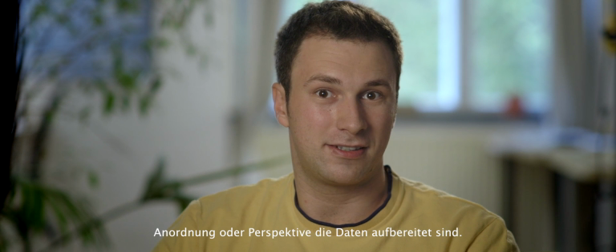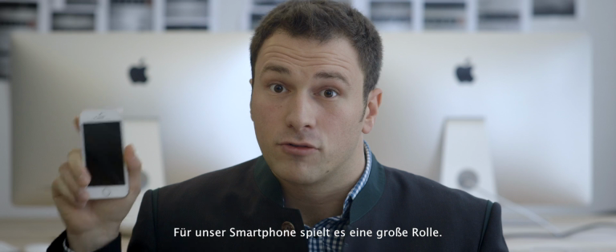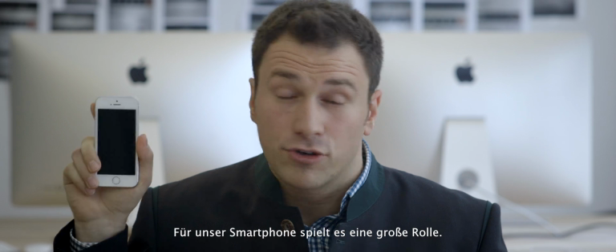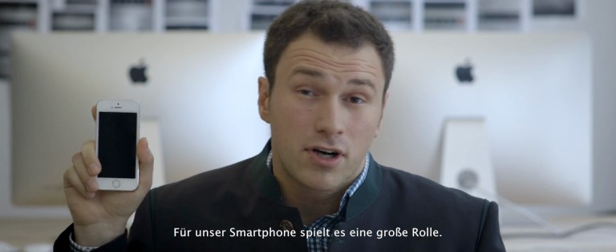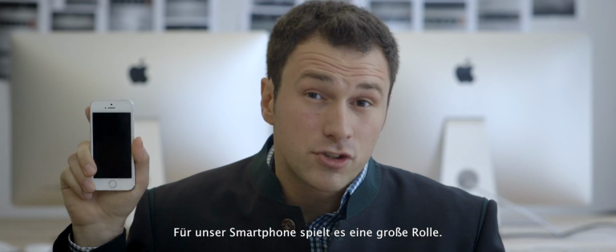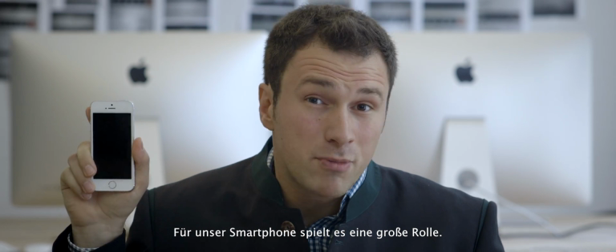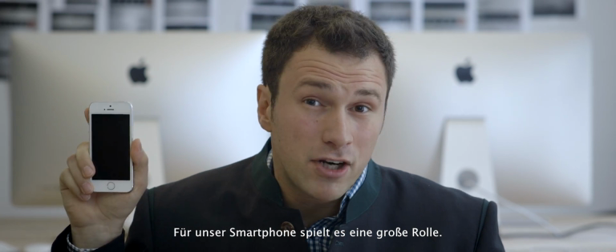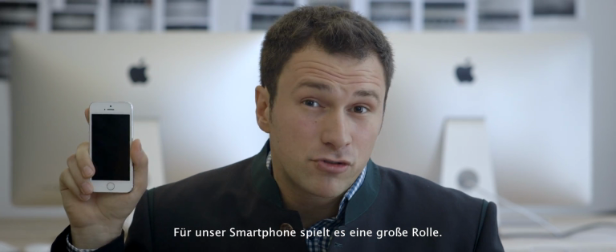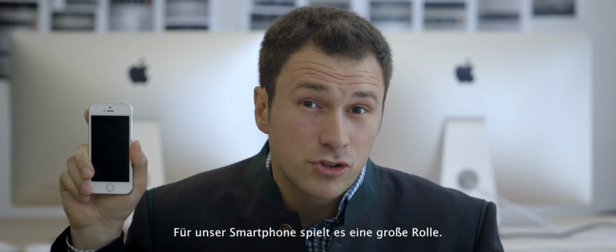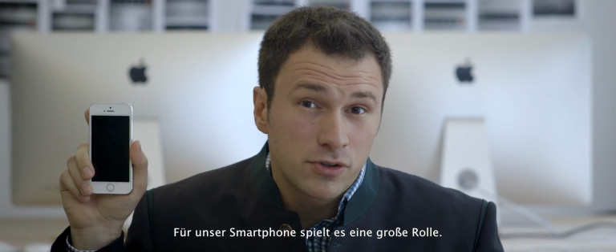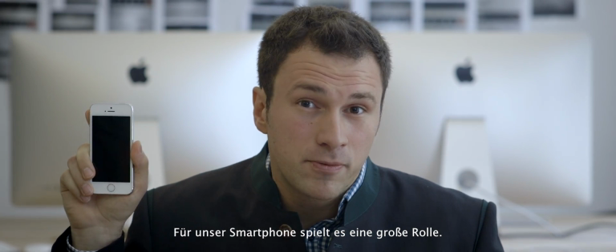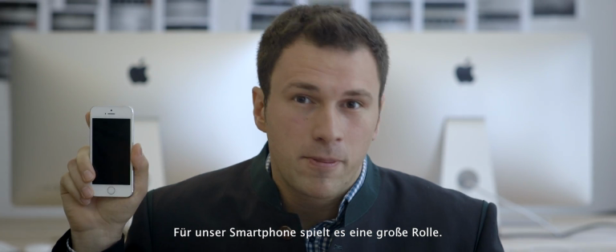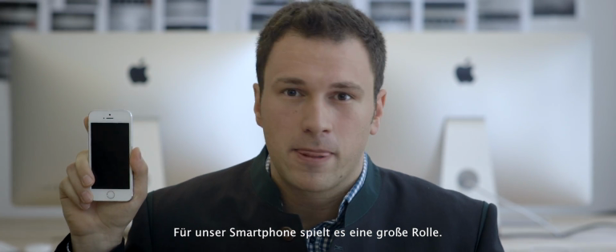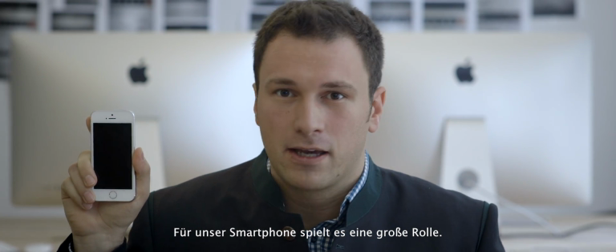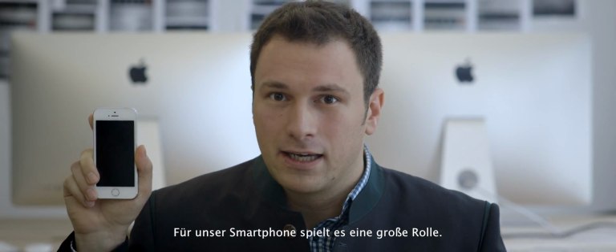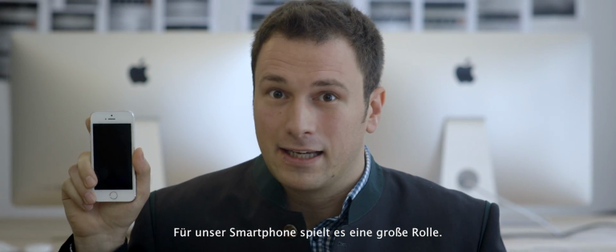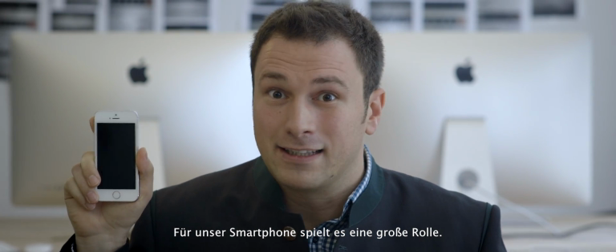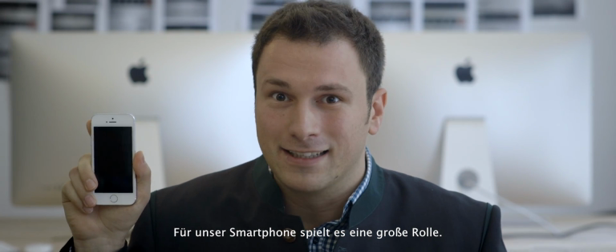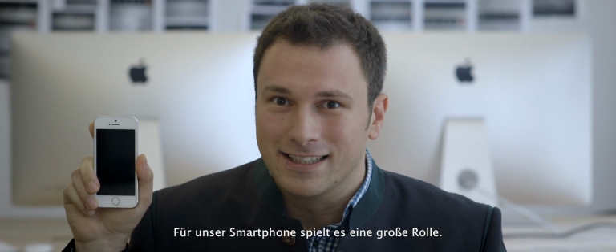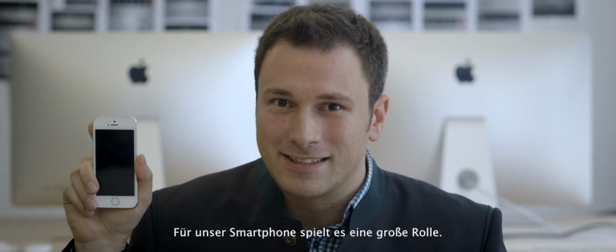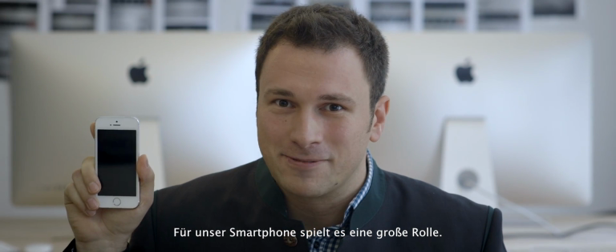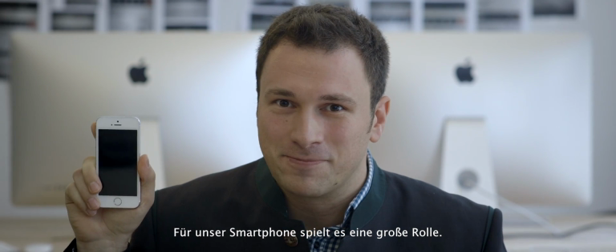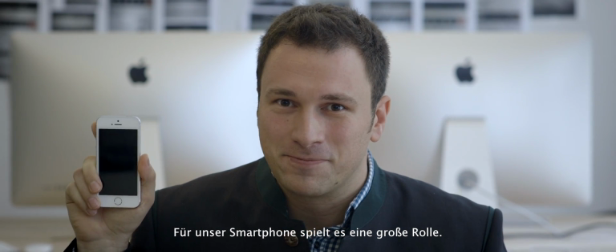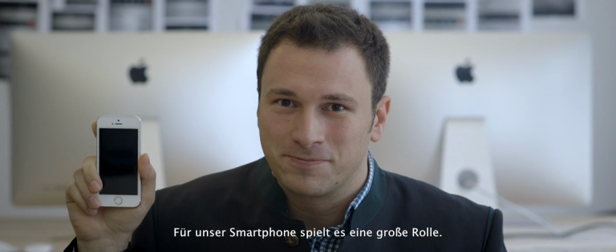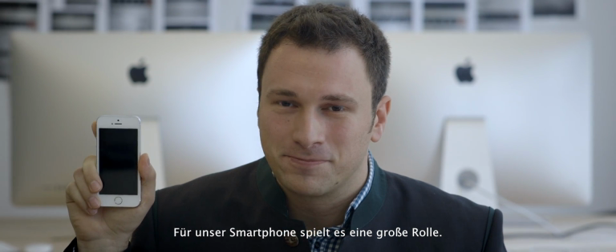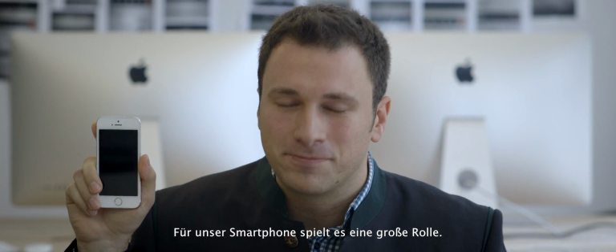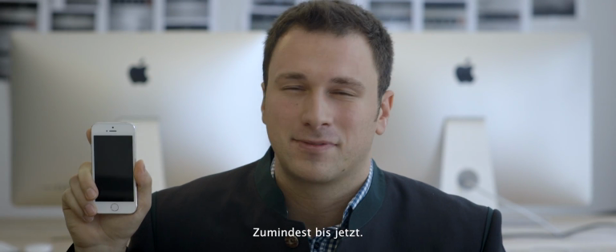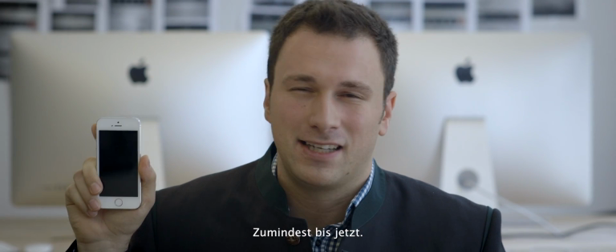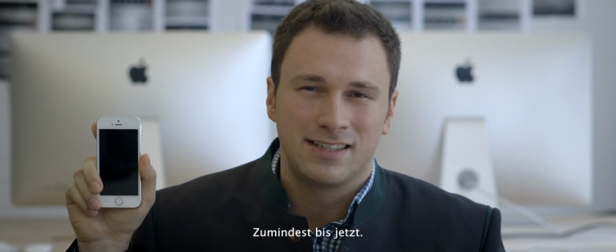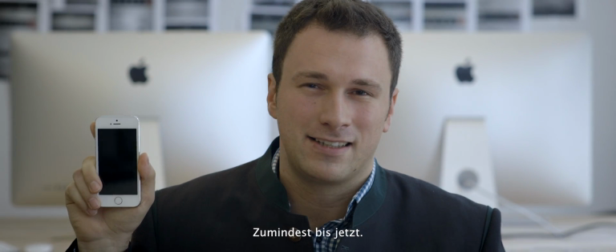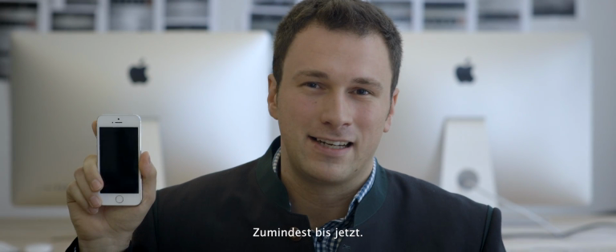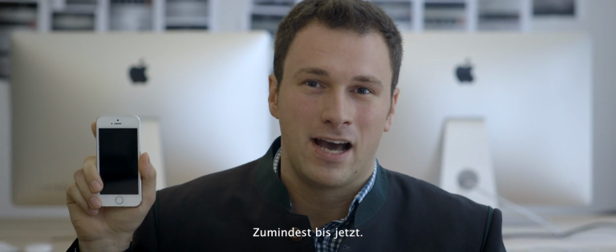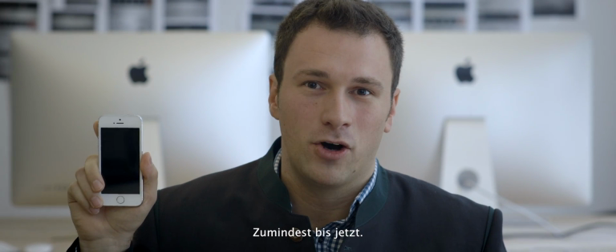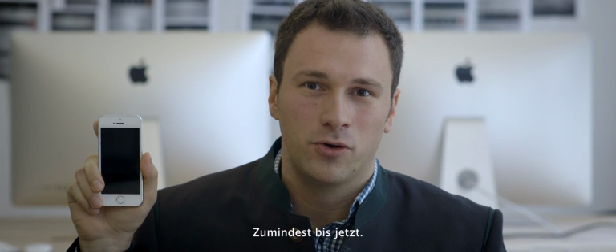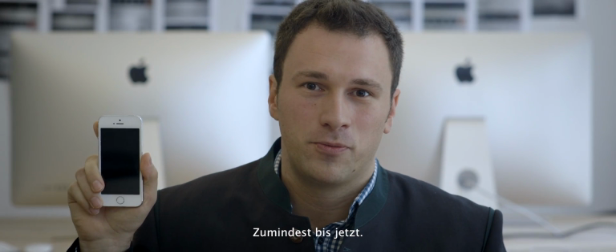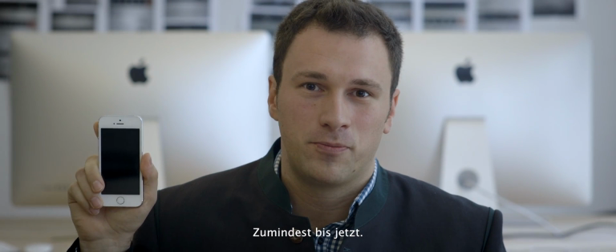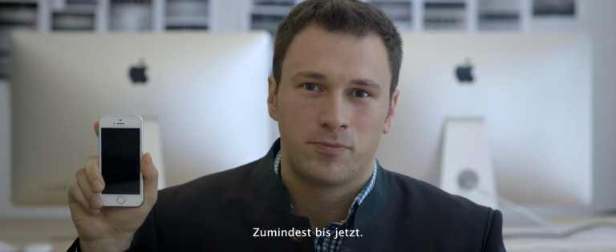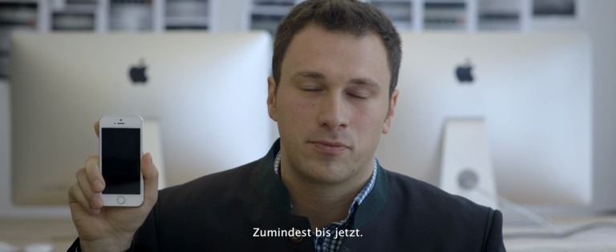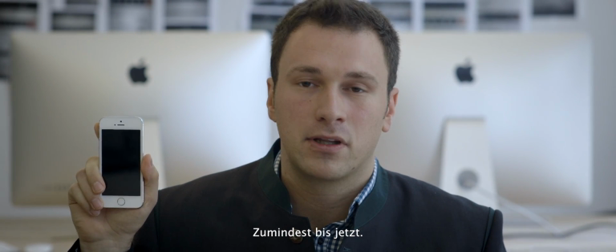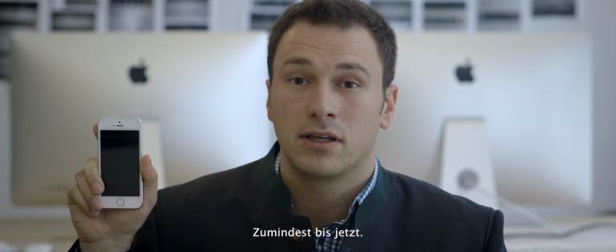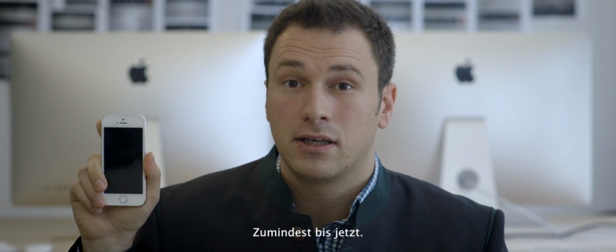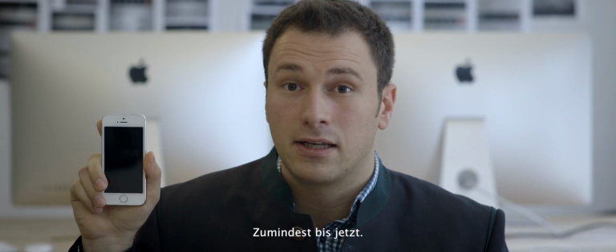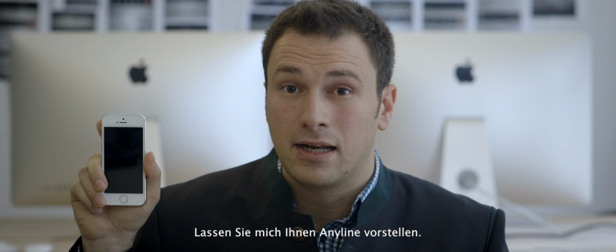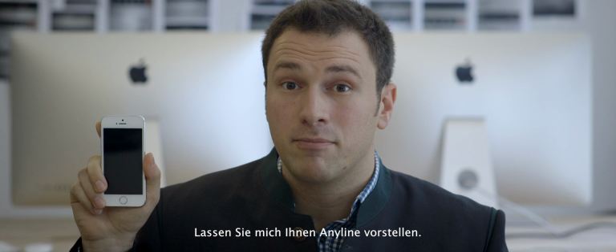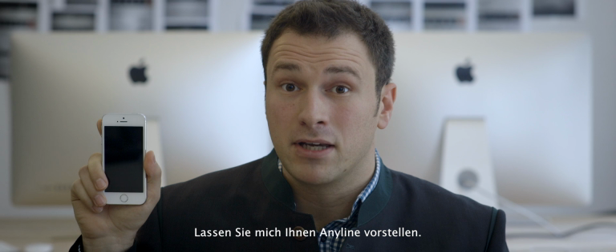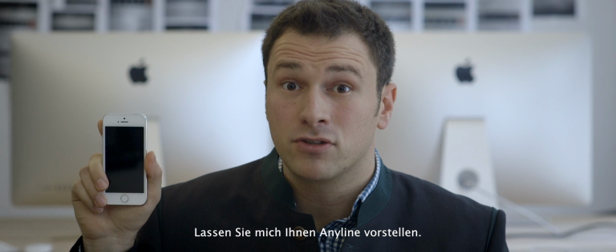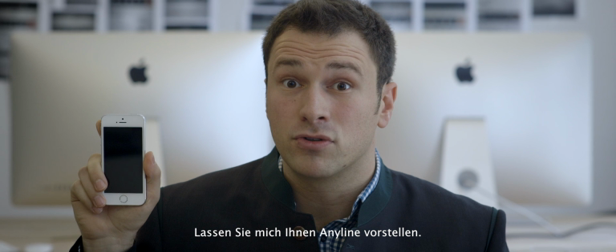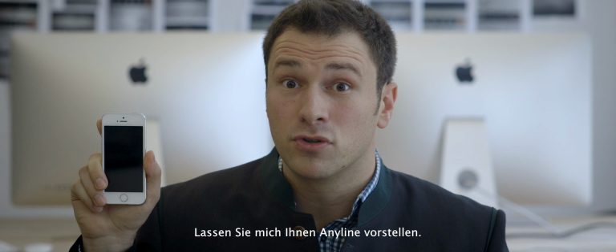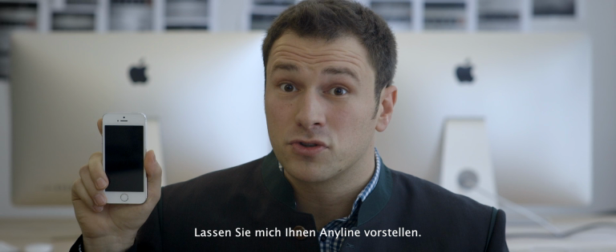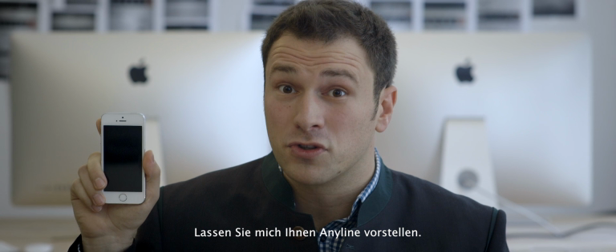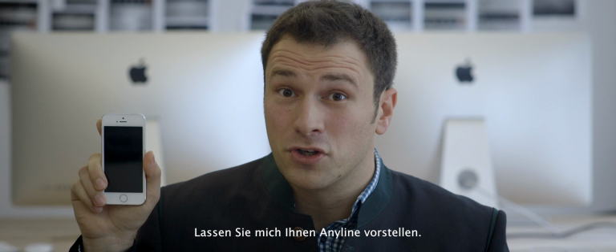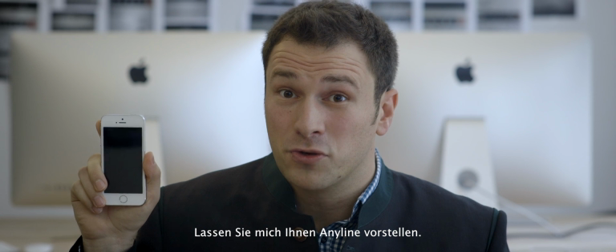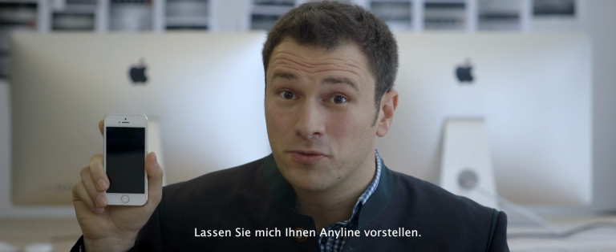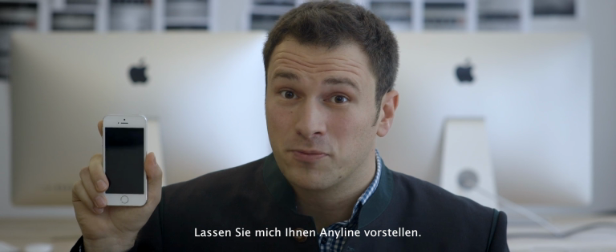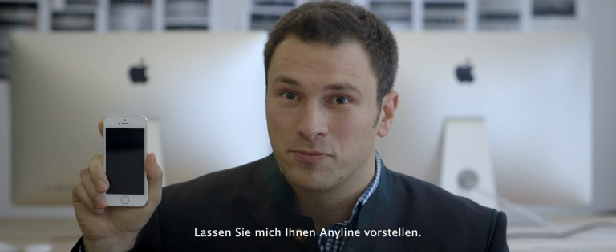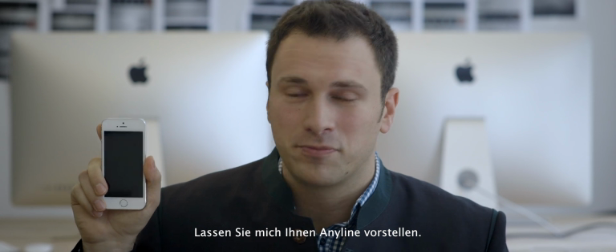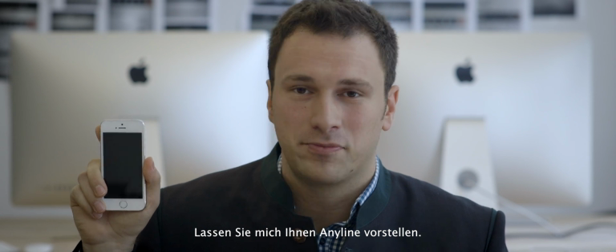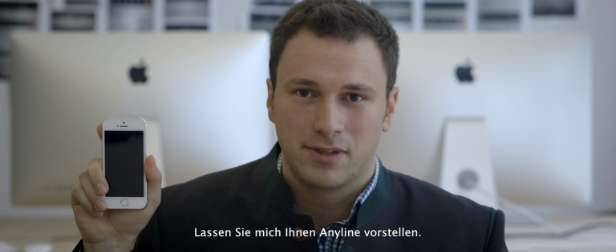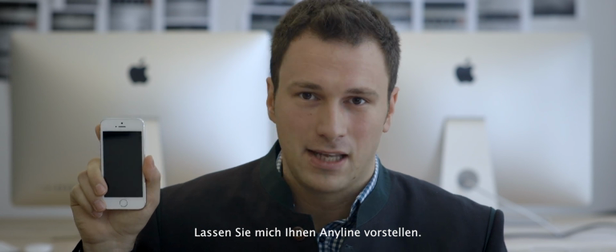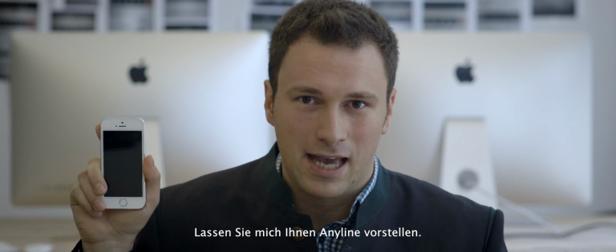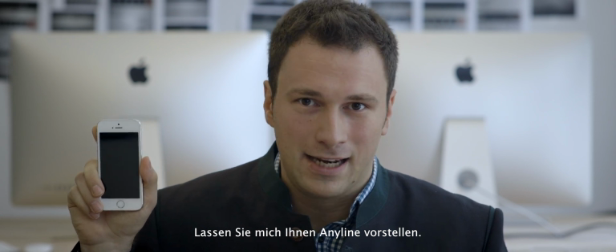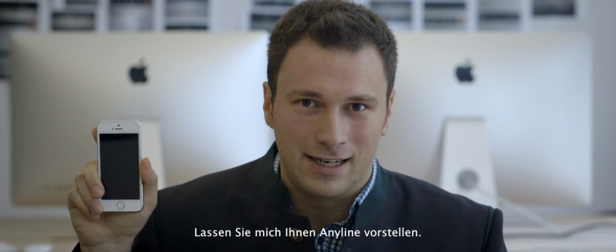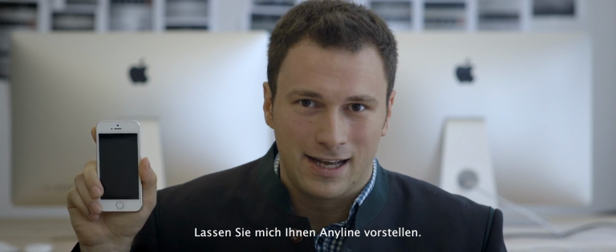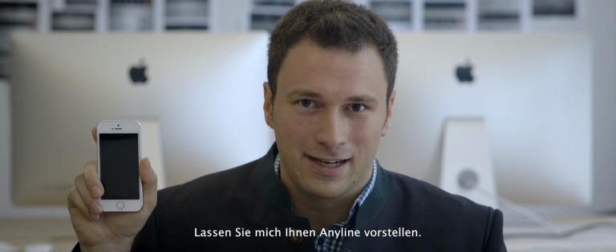For our smartphone, it does. Until now. Let me introduce to you Anyline.